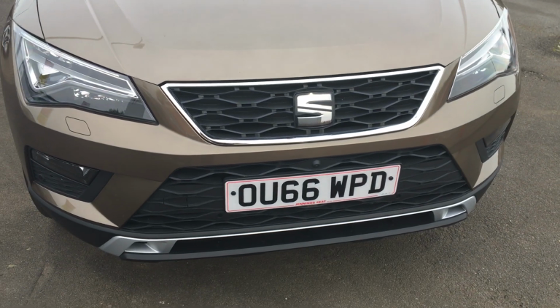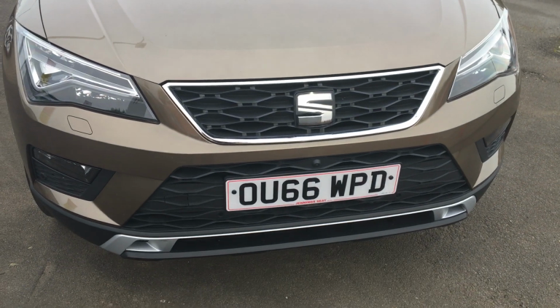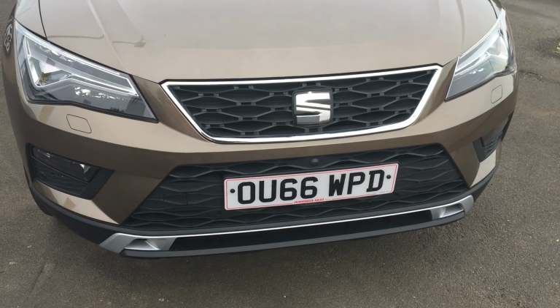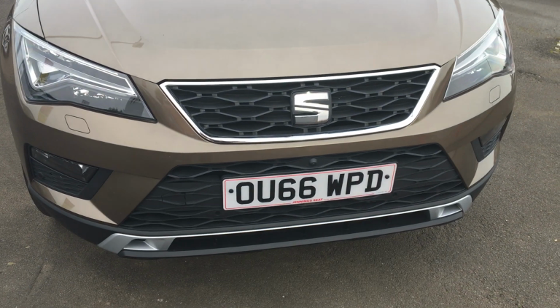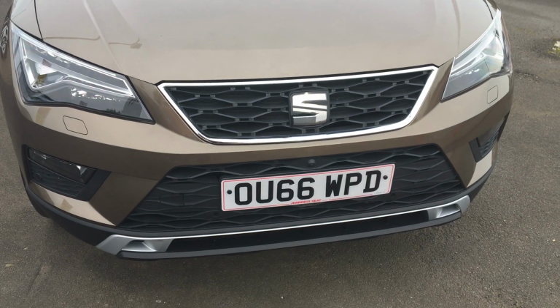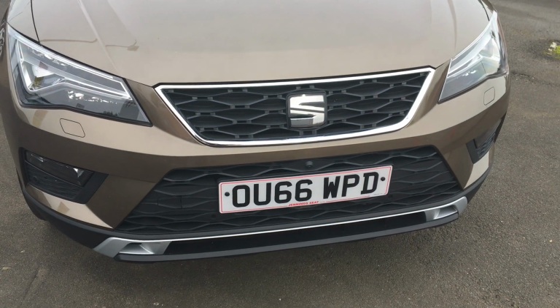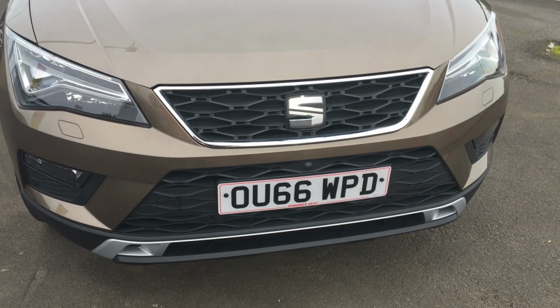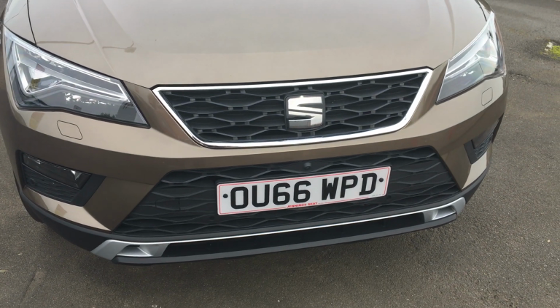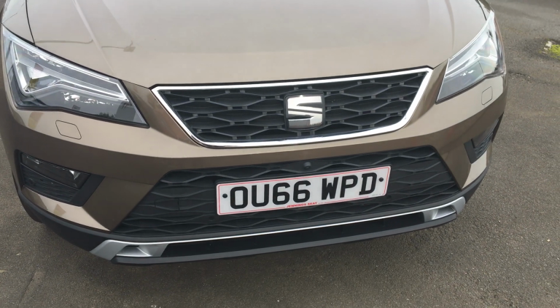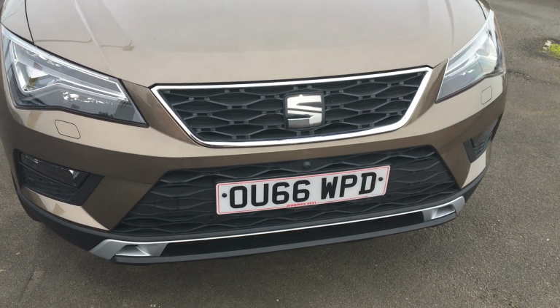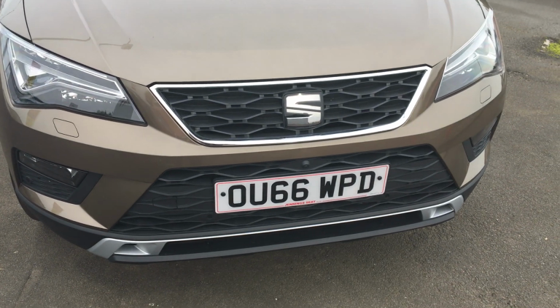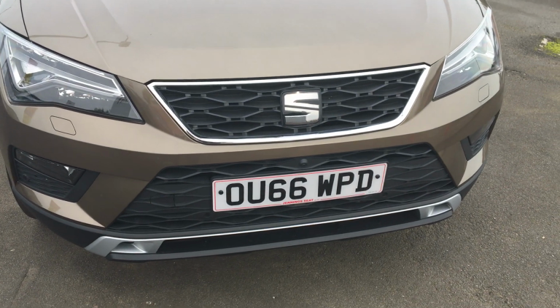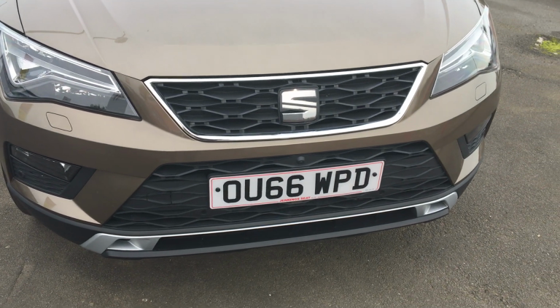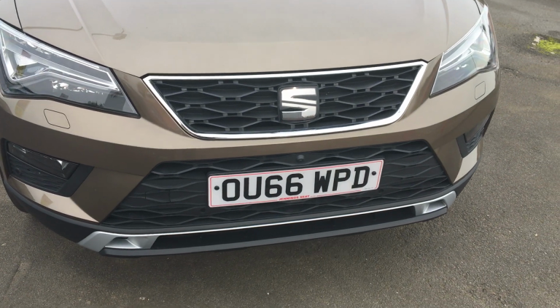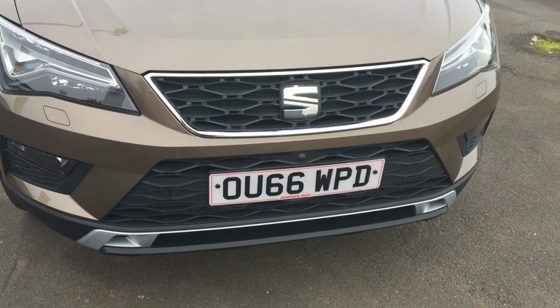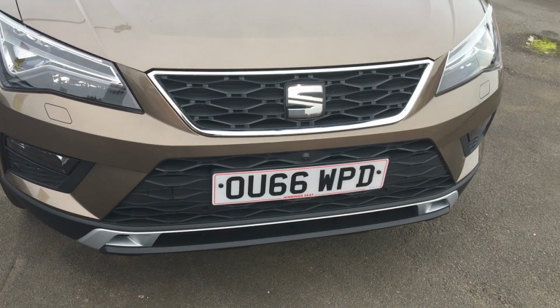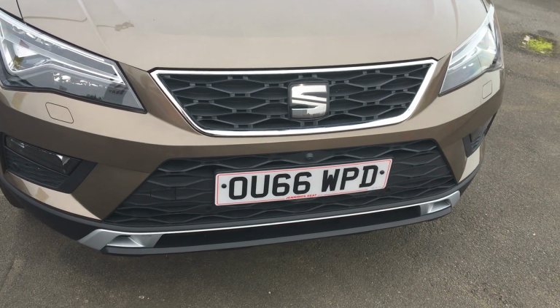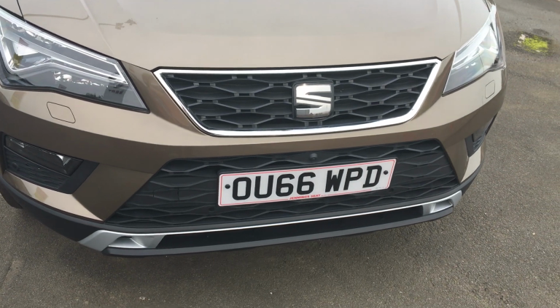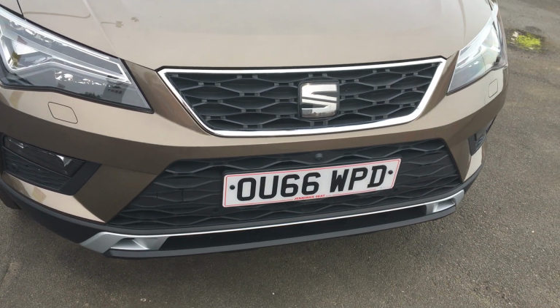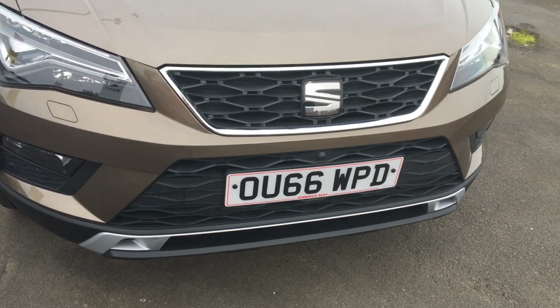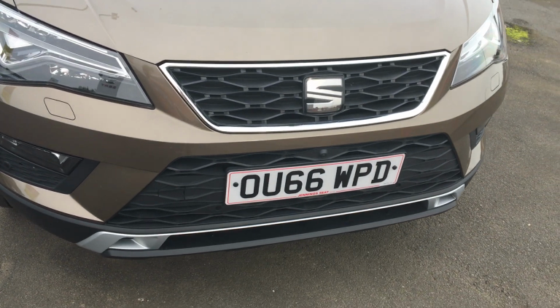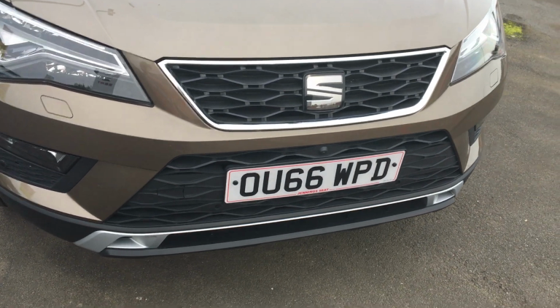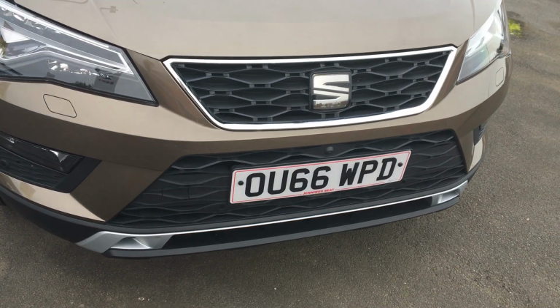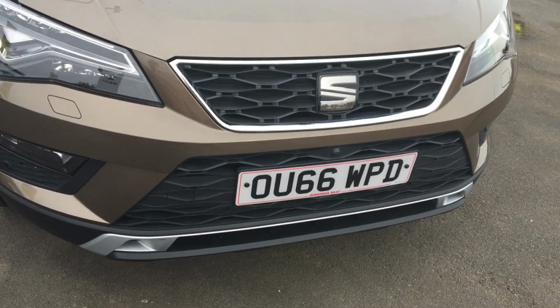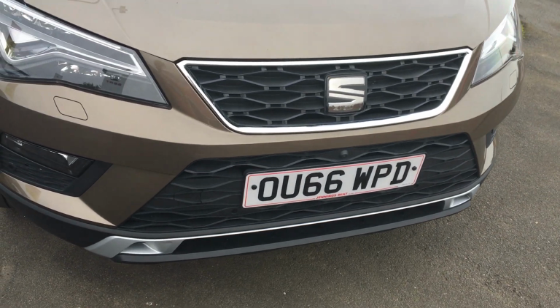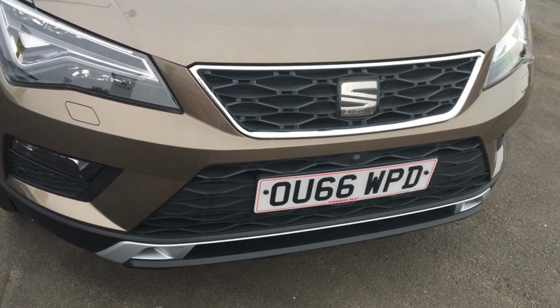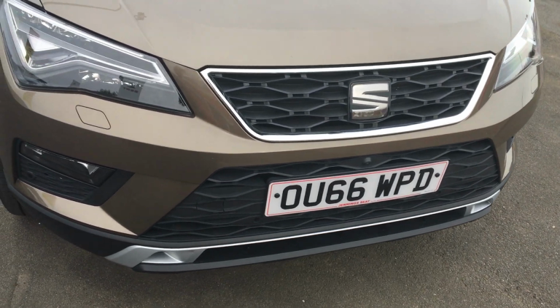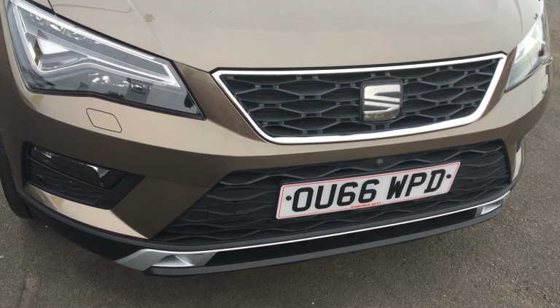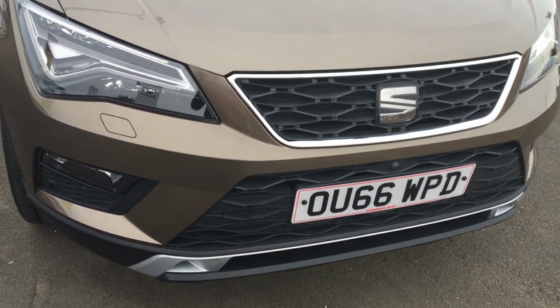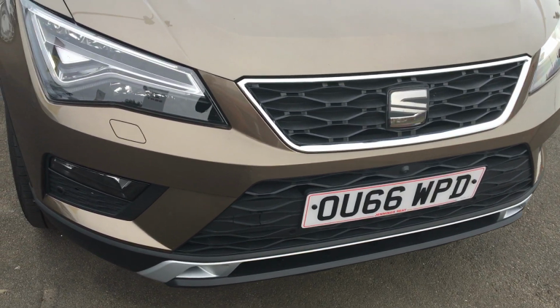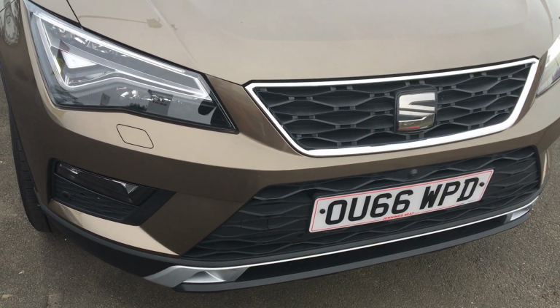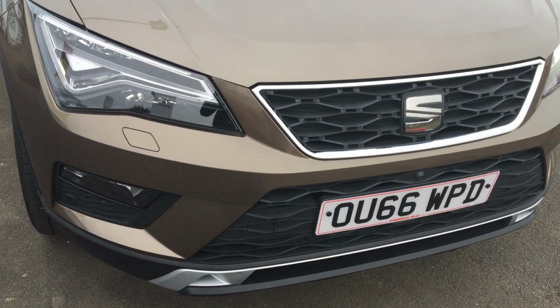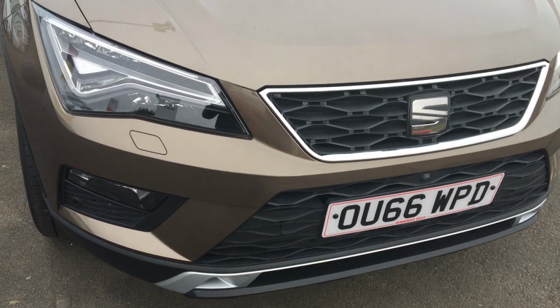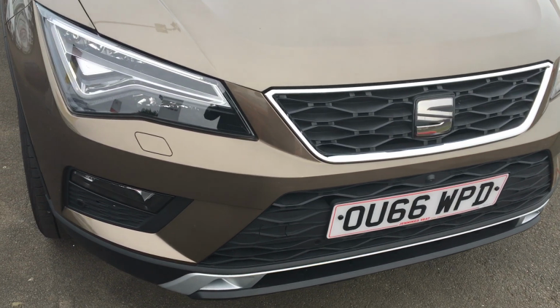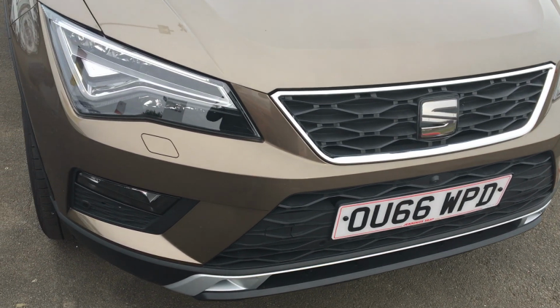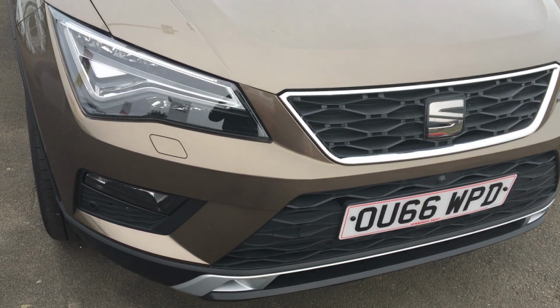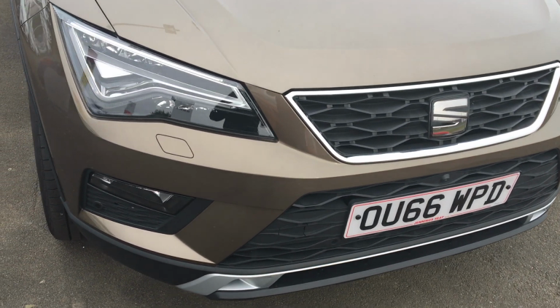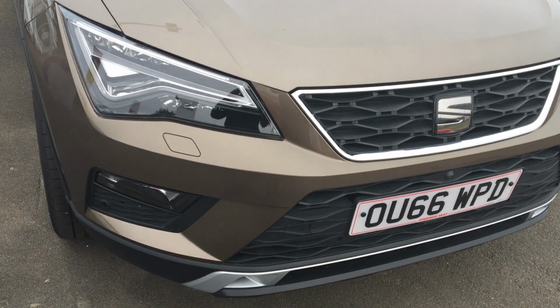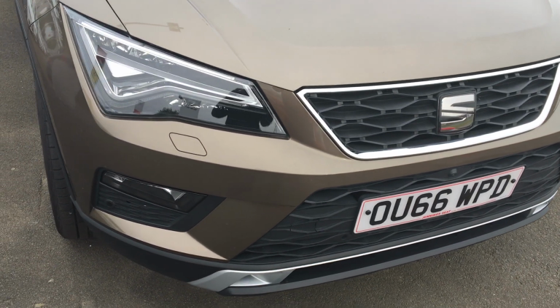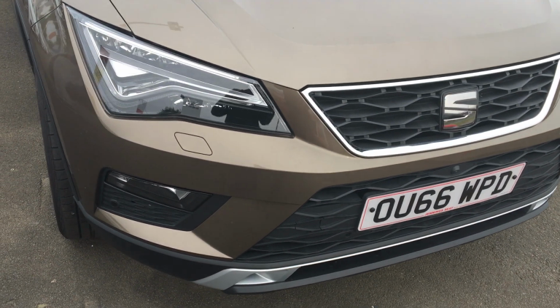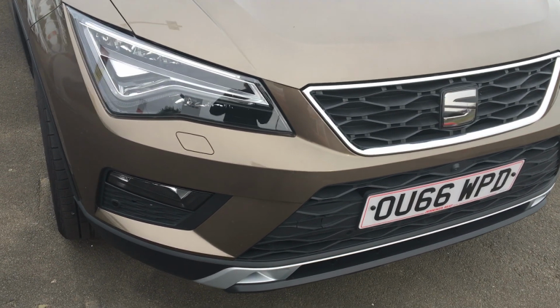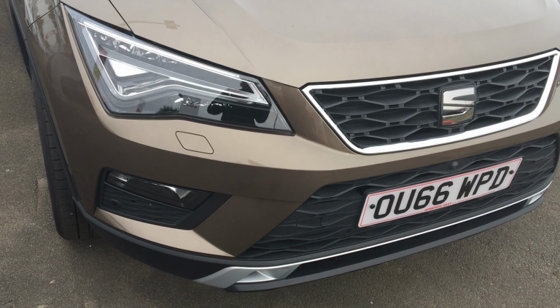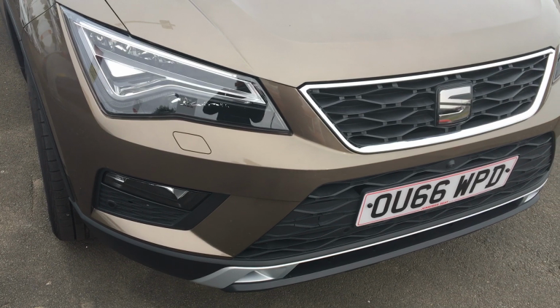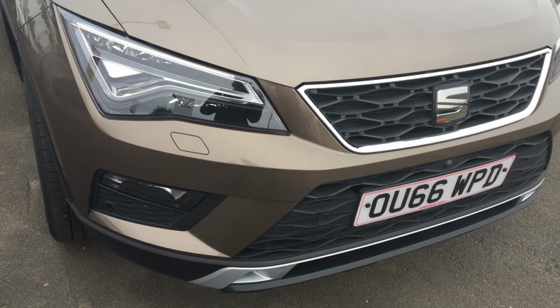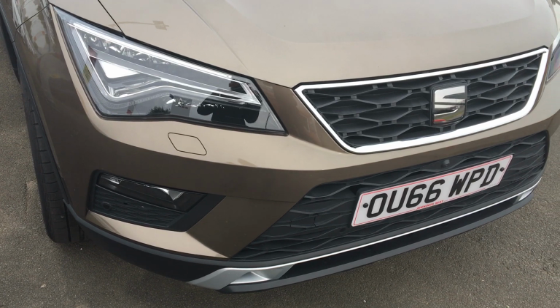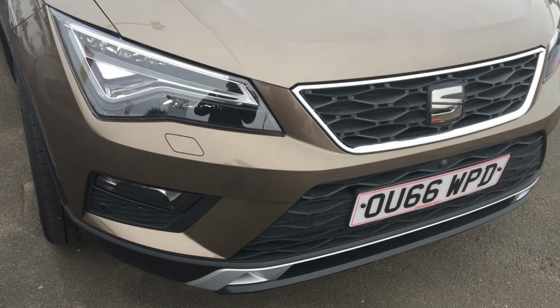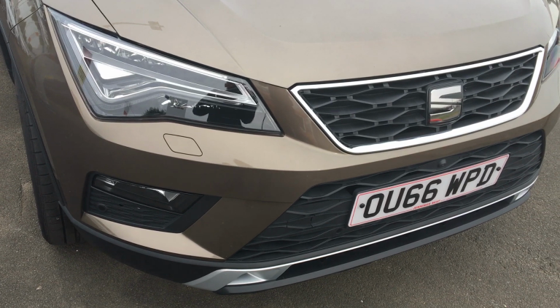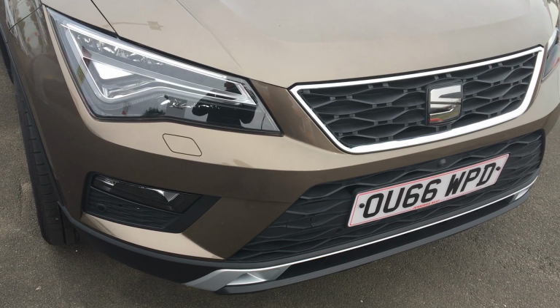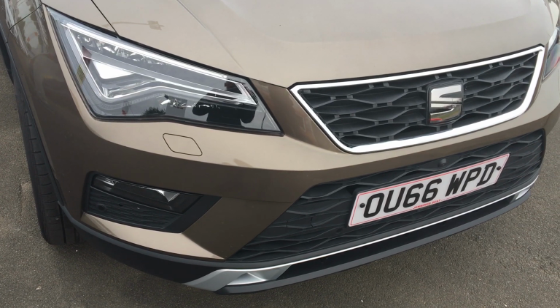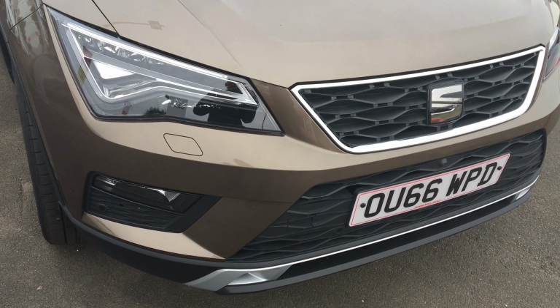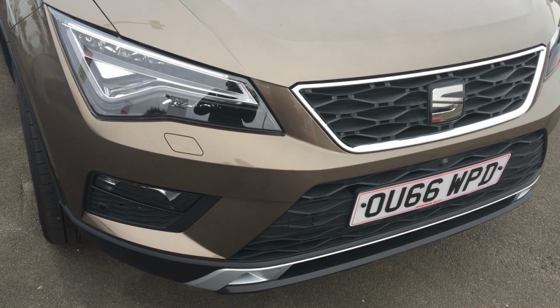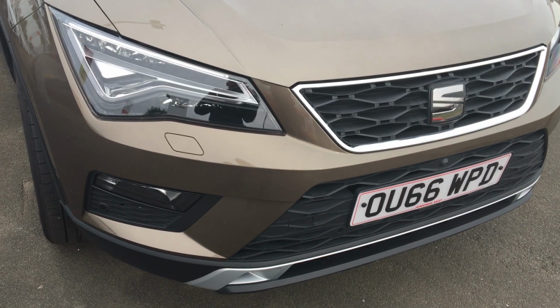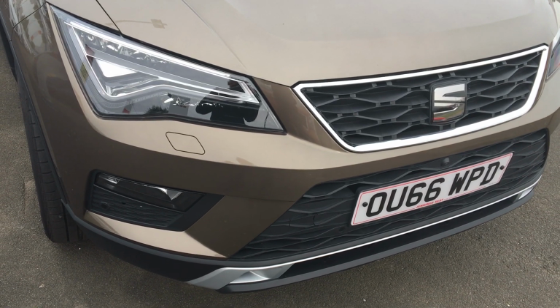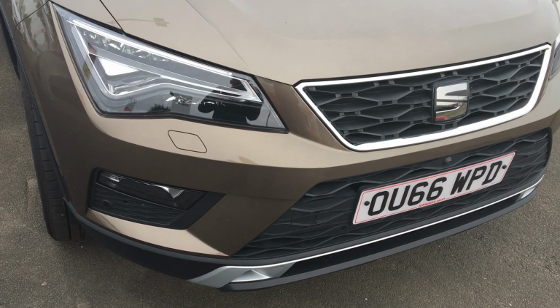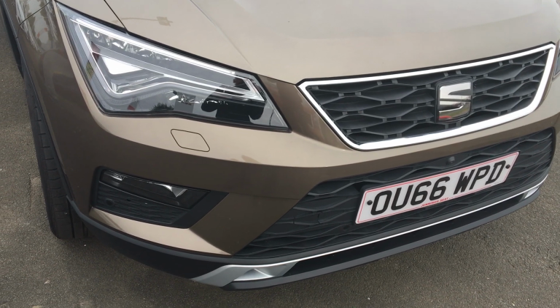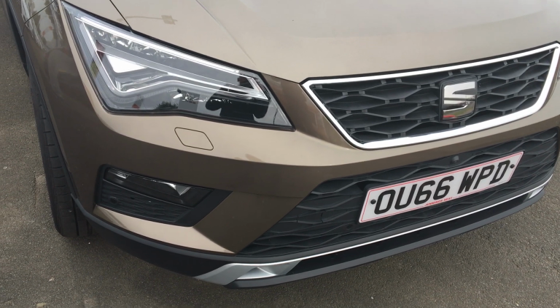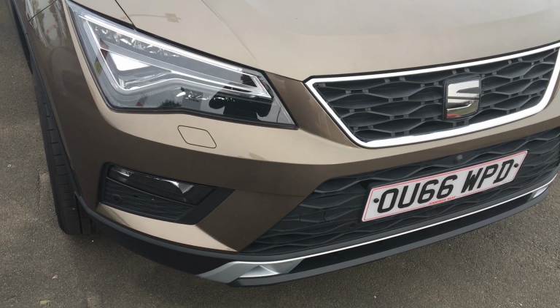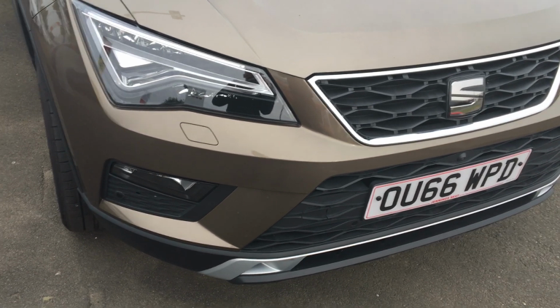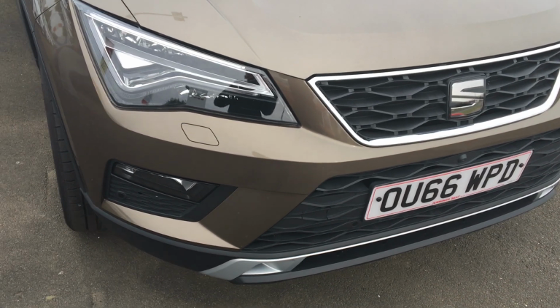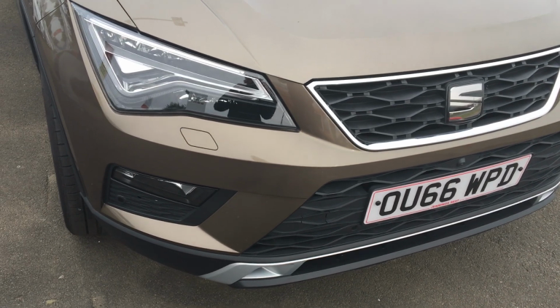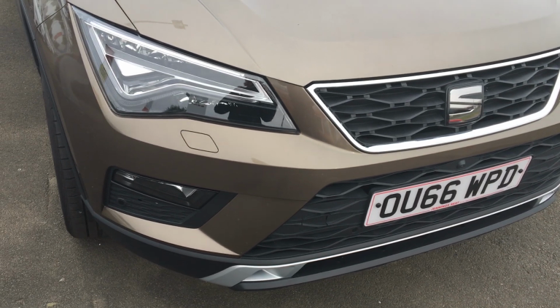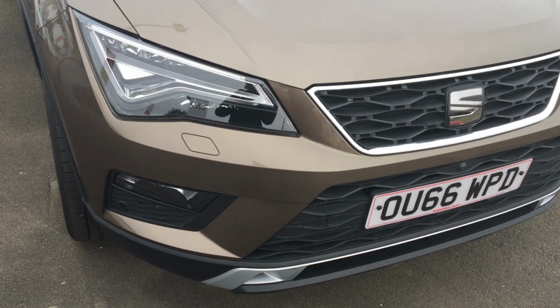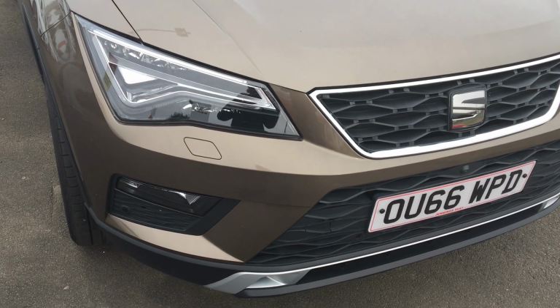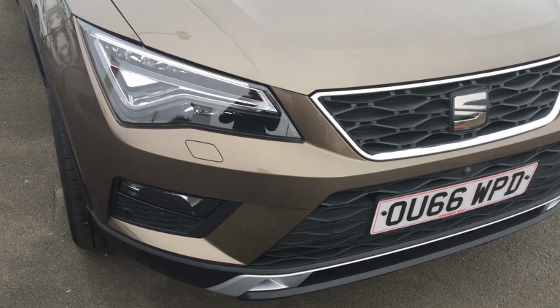Hello and welcome to Jen and Seat. Today I'm doing a video presentation on our Seat Ateca Excellence 2.0L TDI 4-Drive.